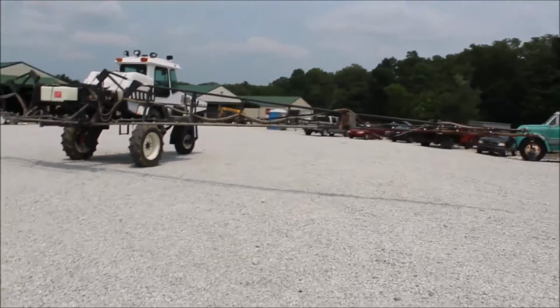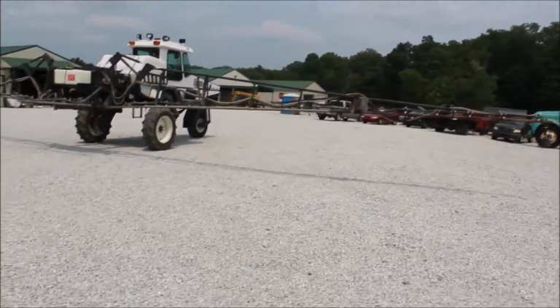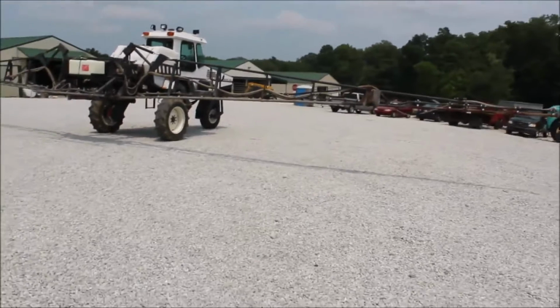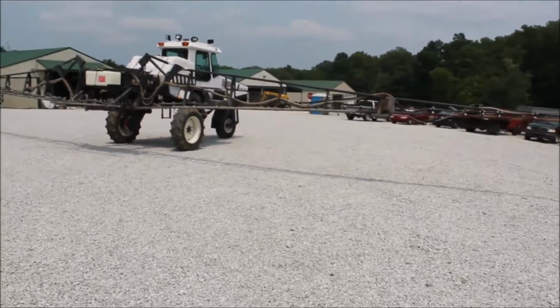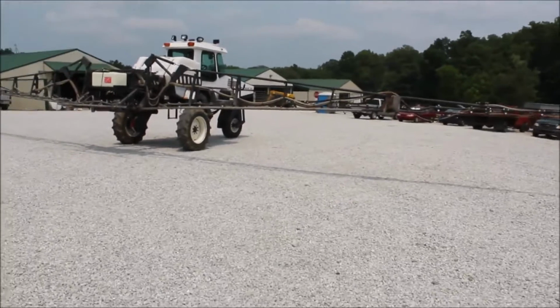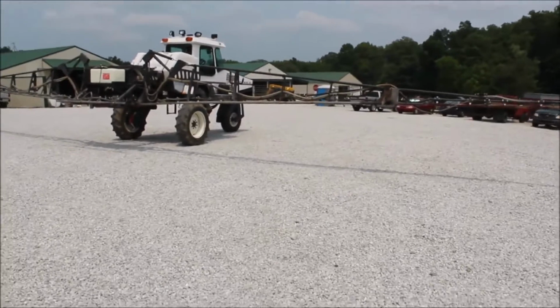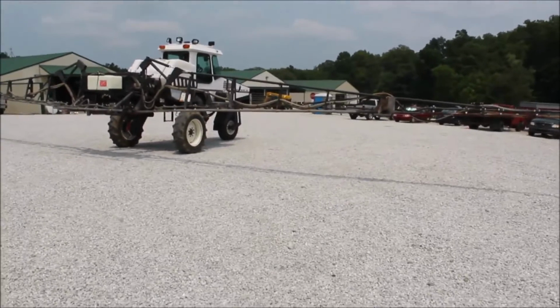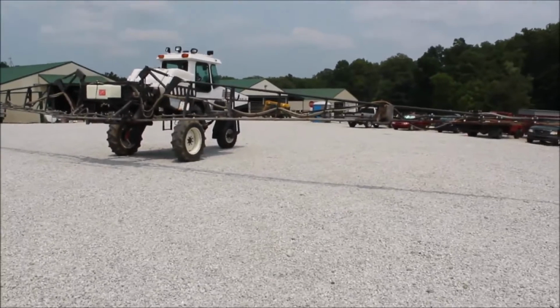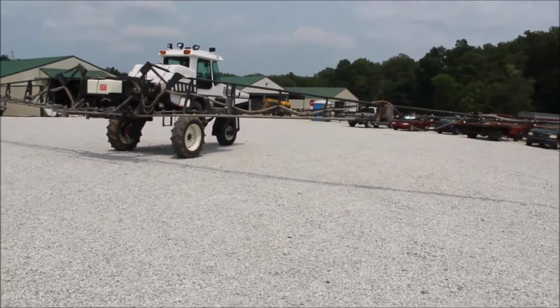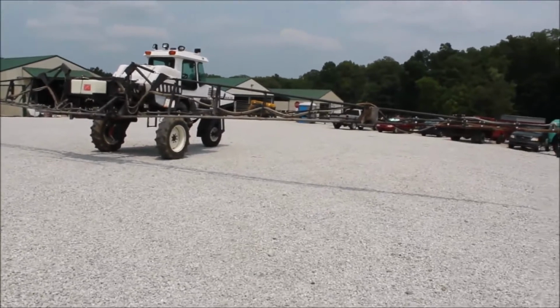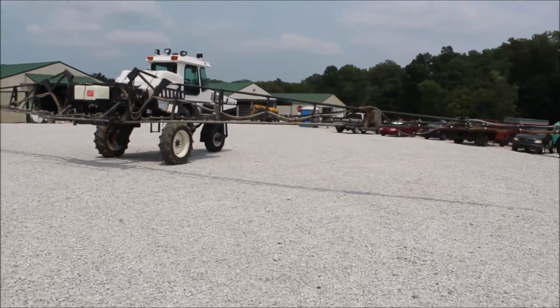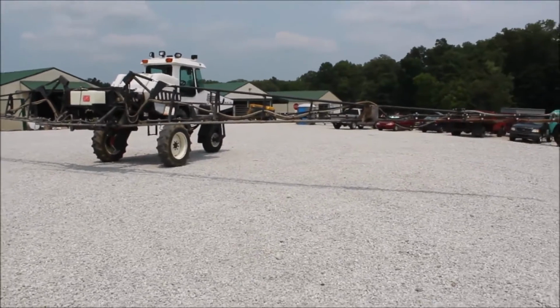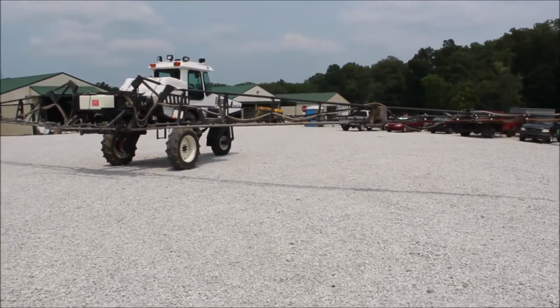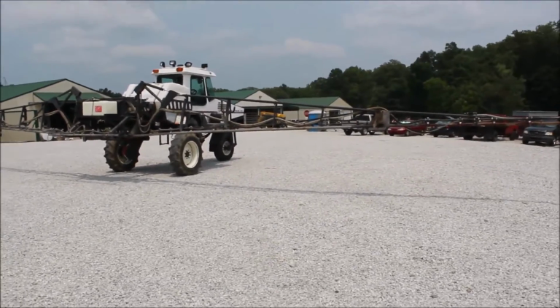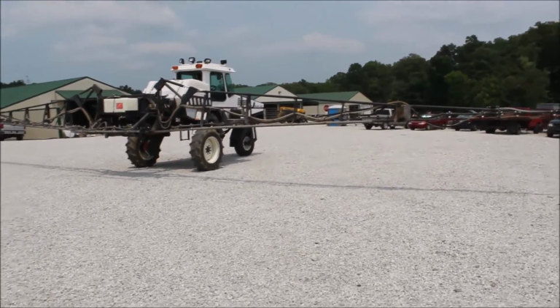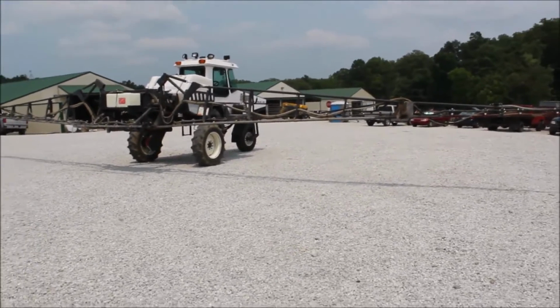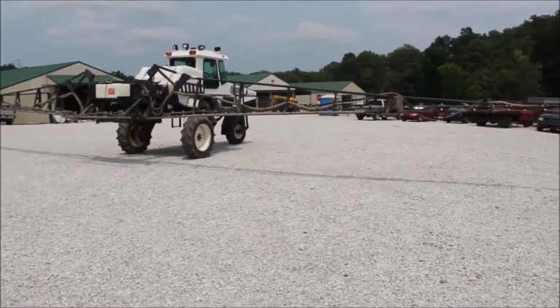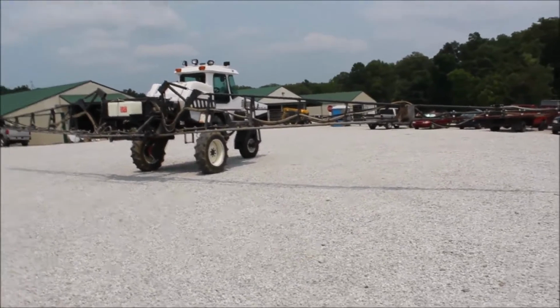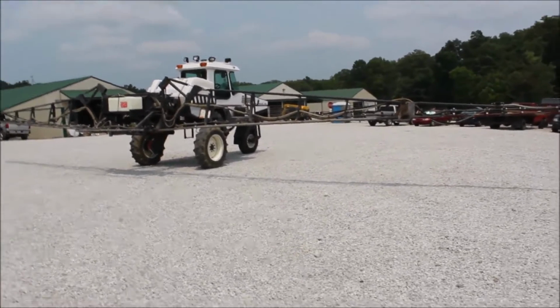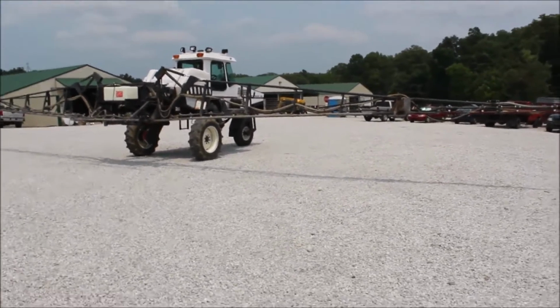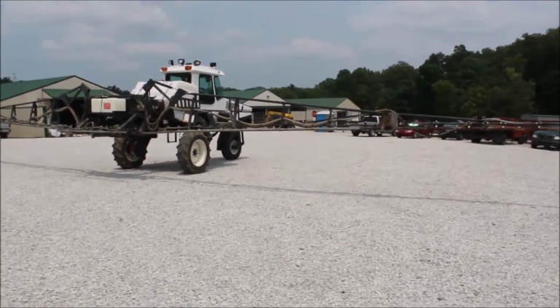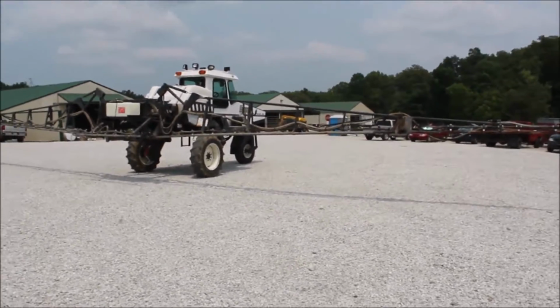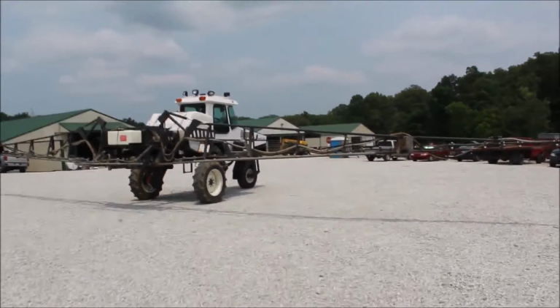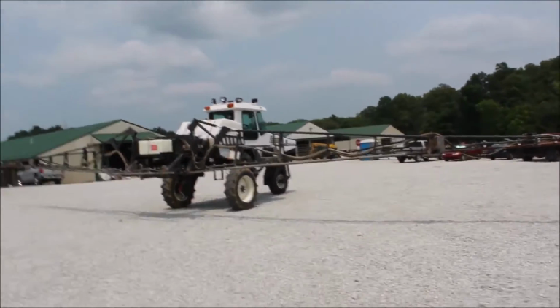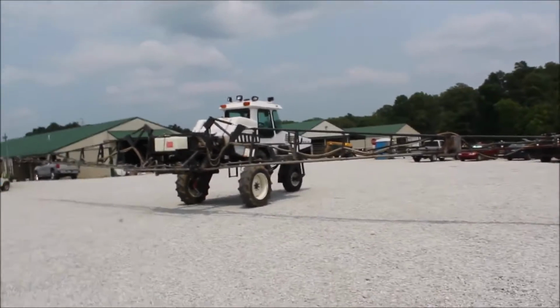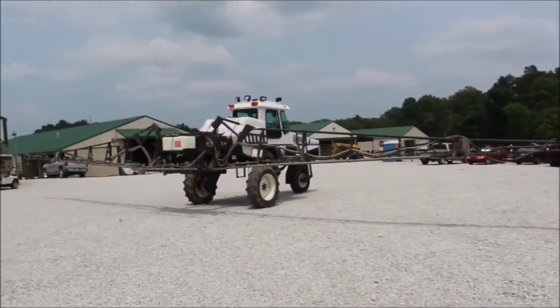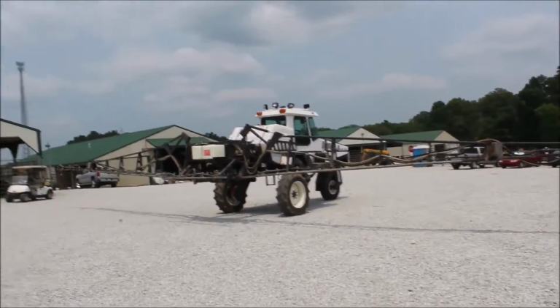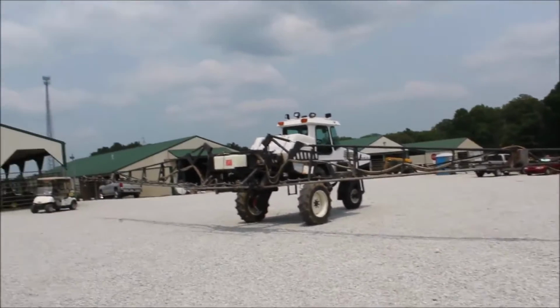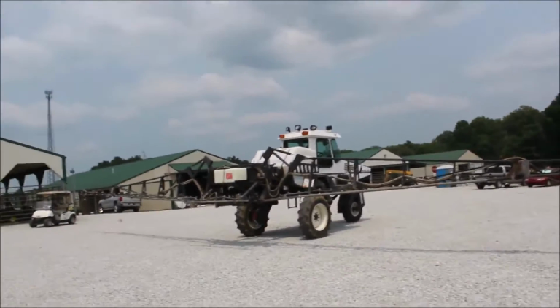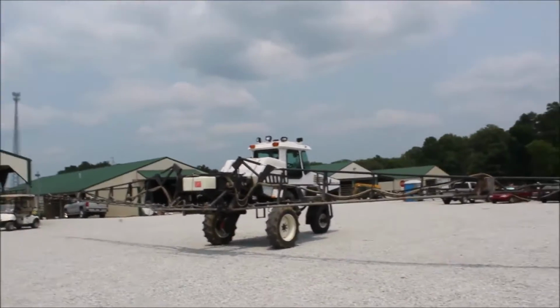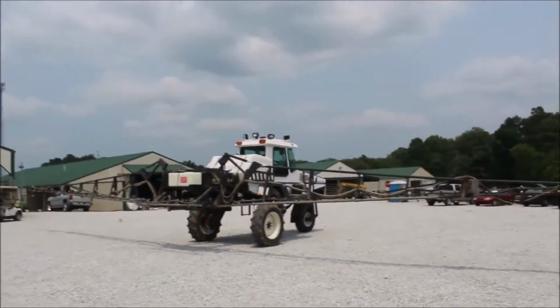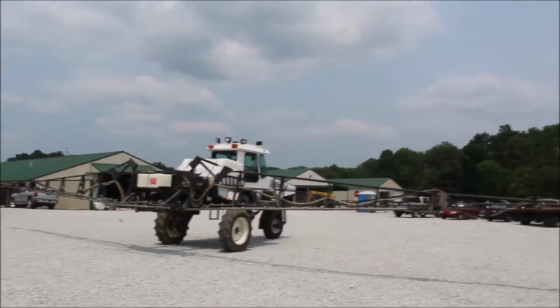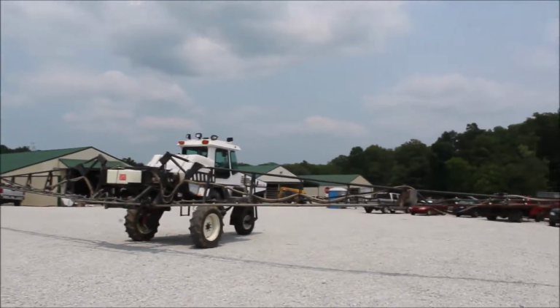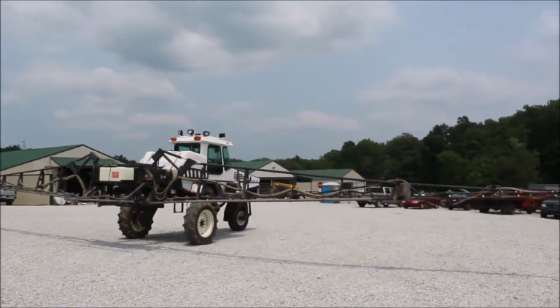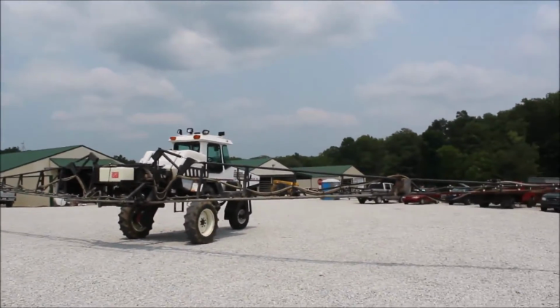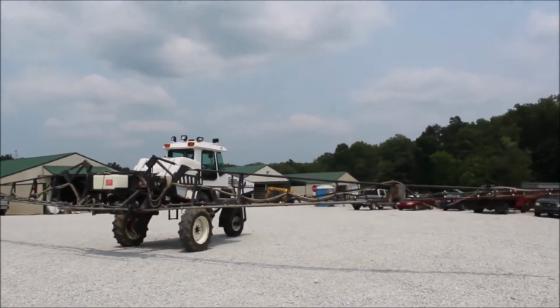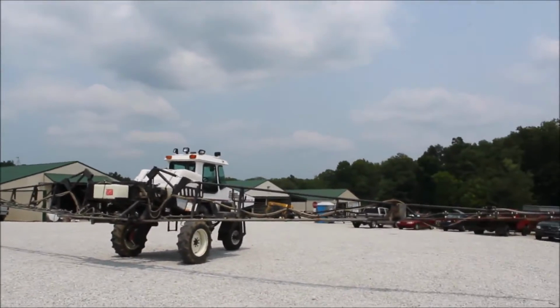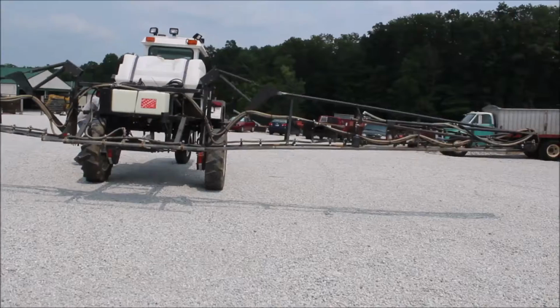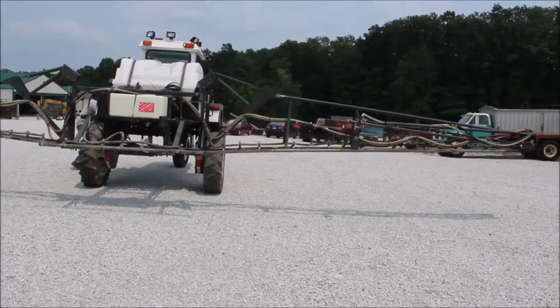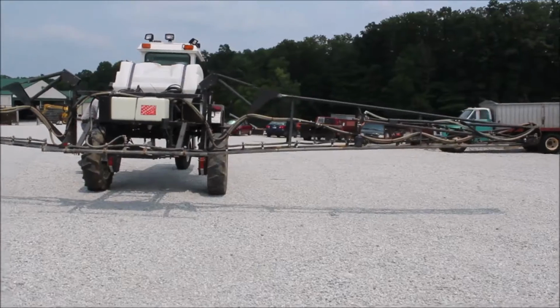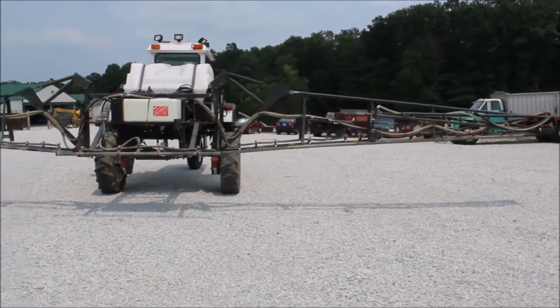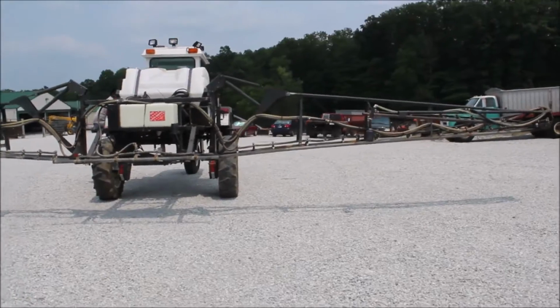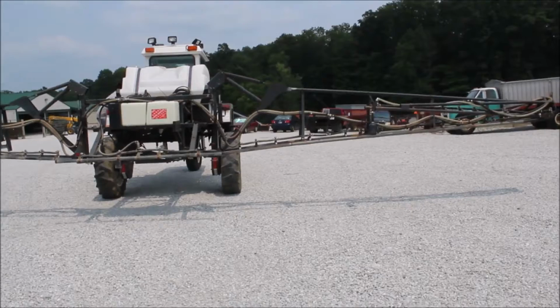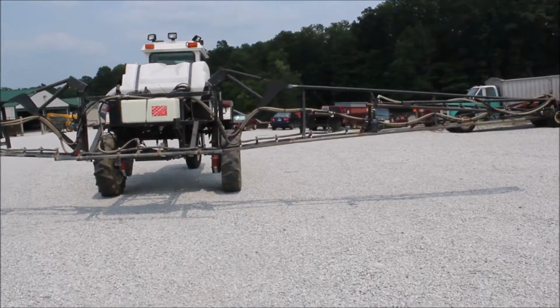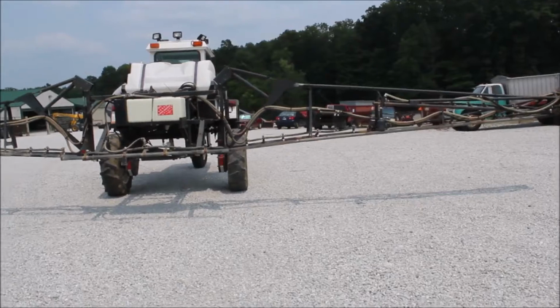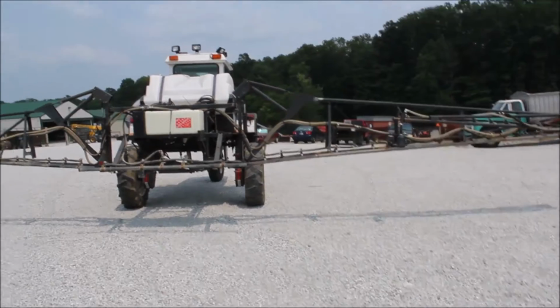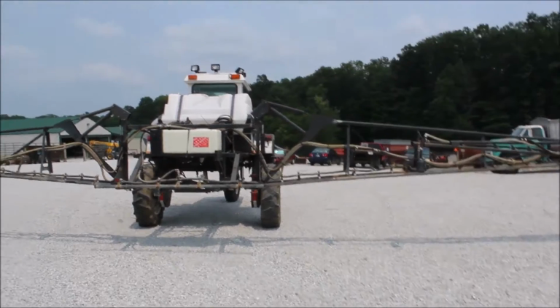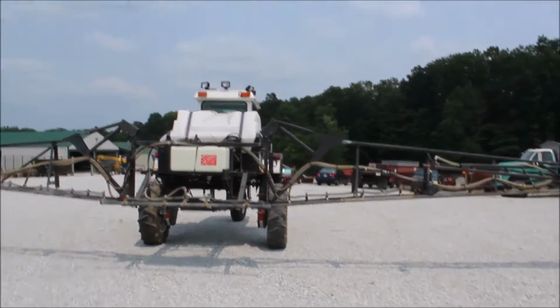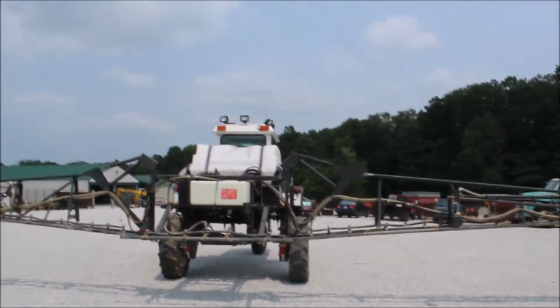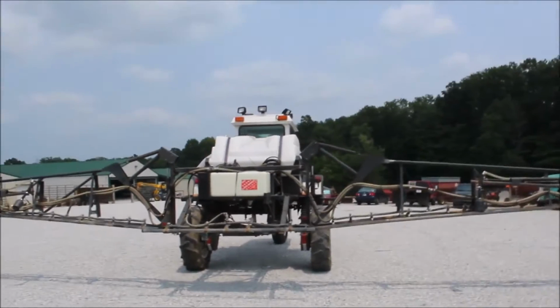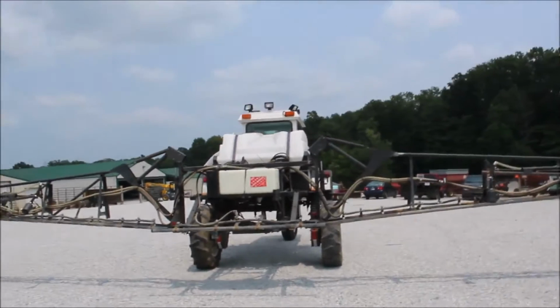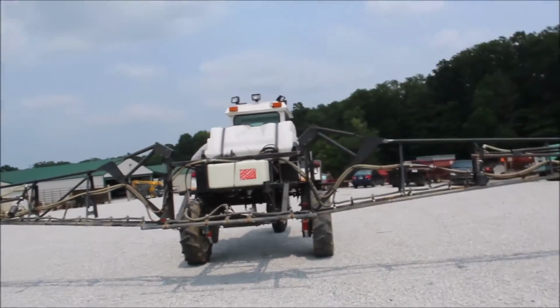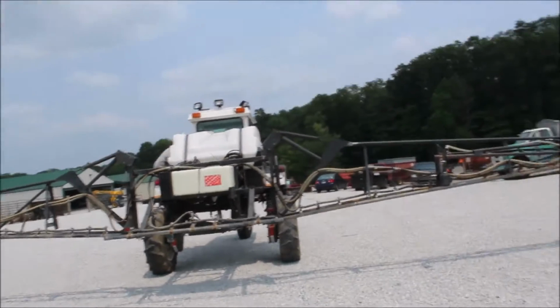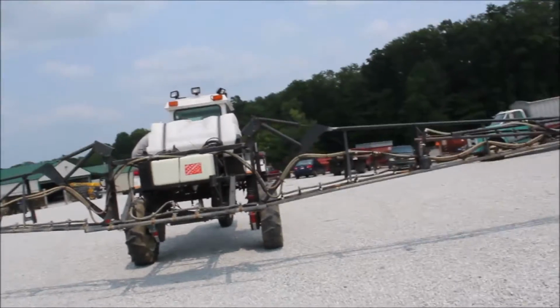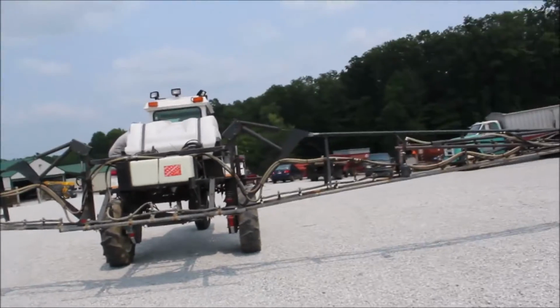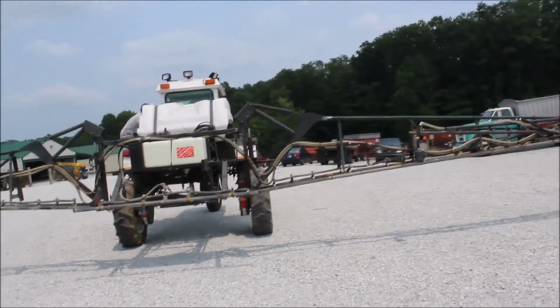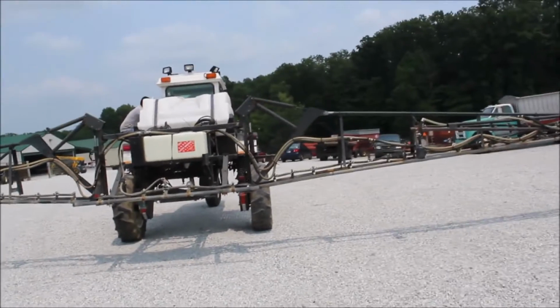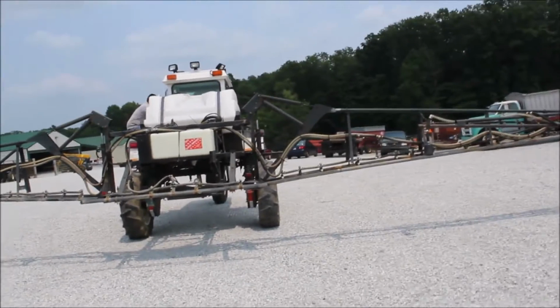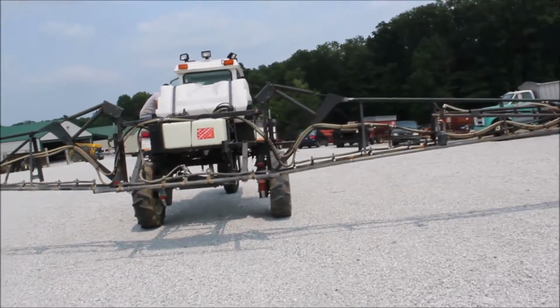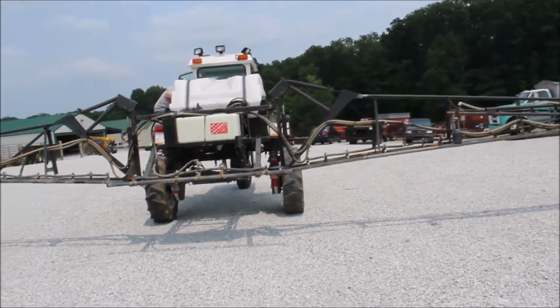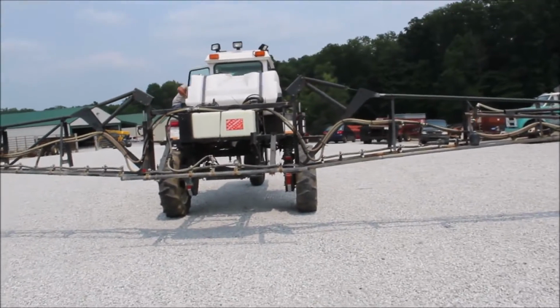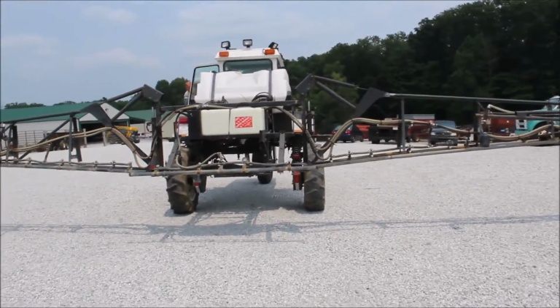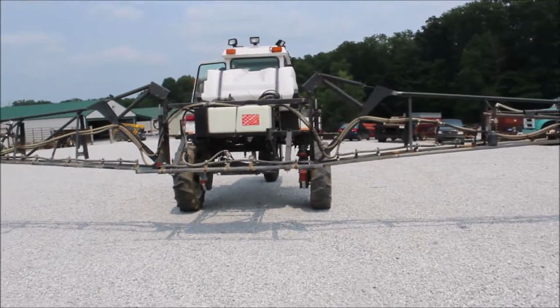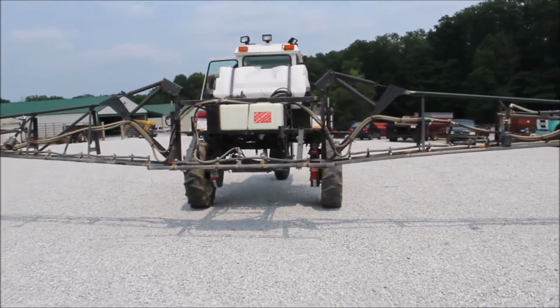It drives nice. It's got the poly tank on it. Seems to be unfolding good.